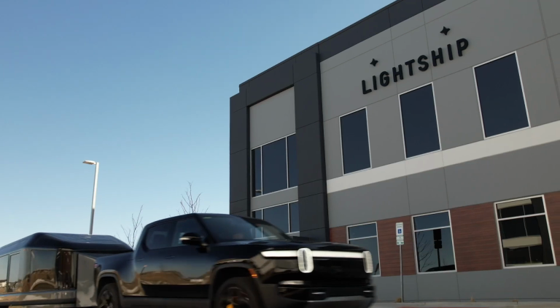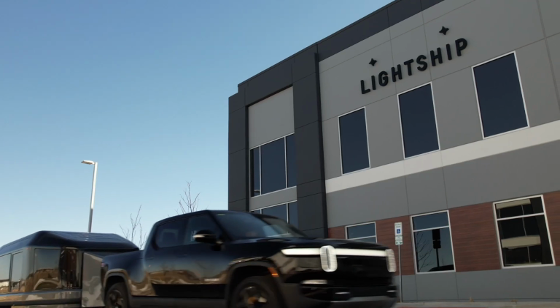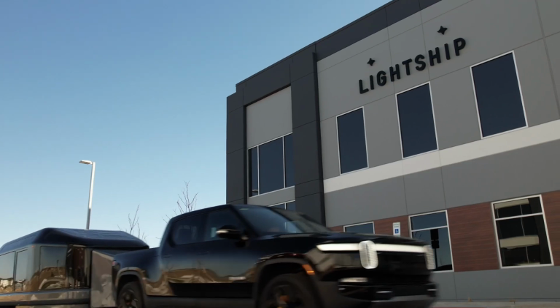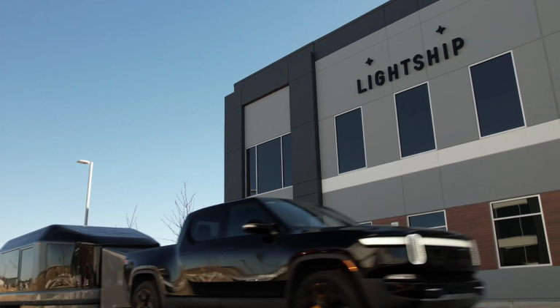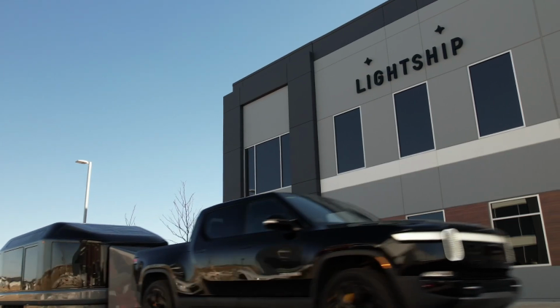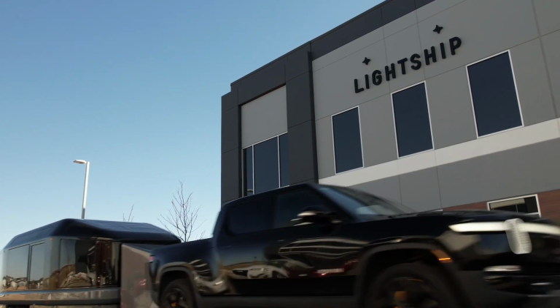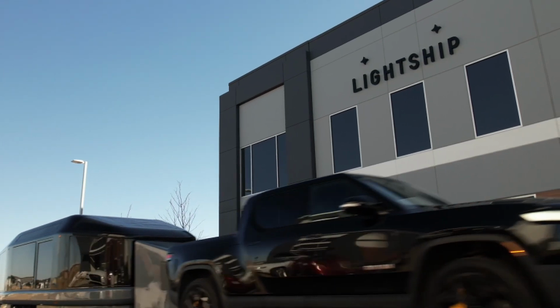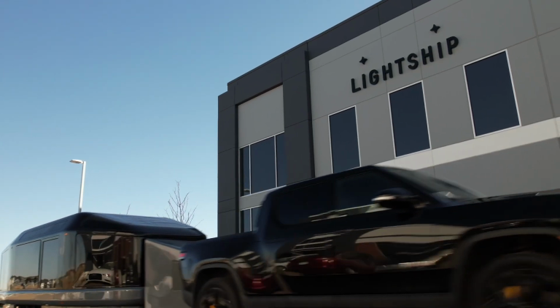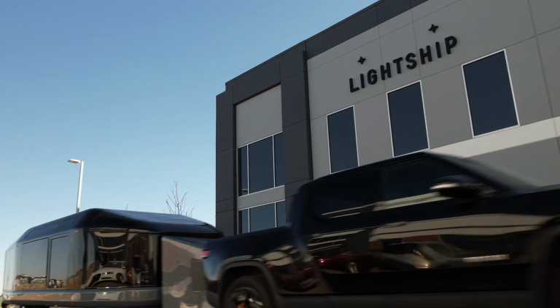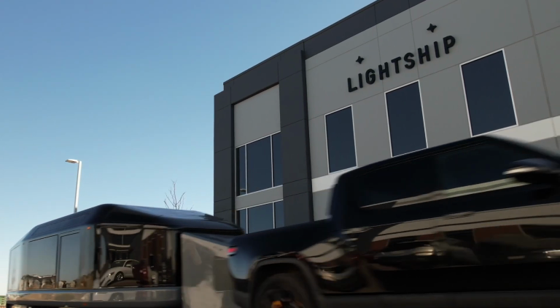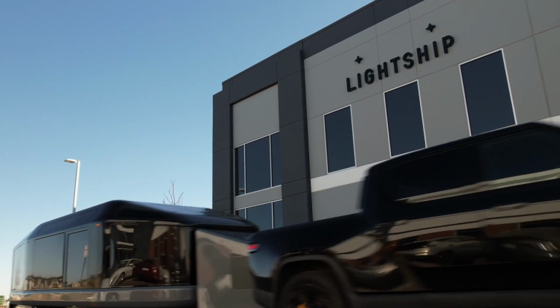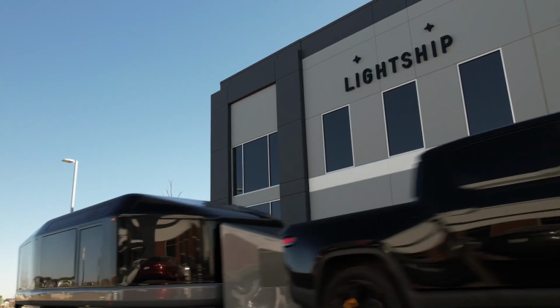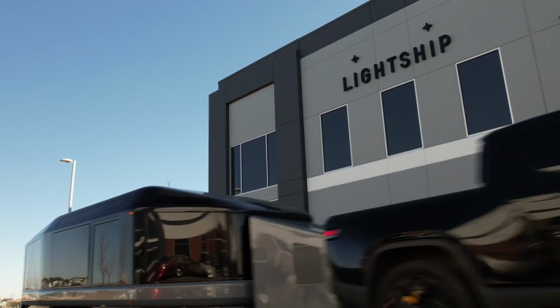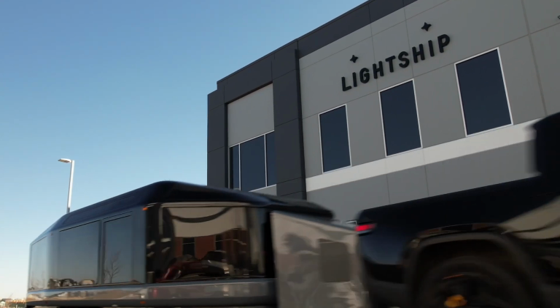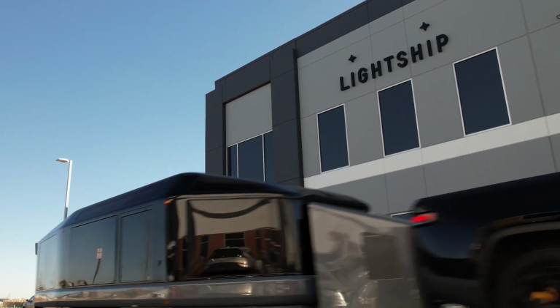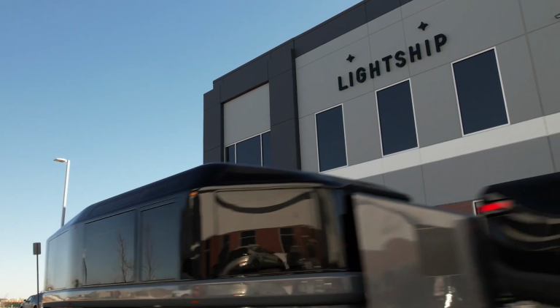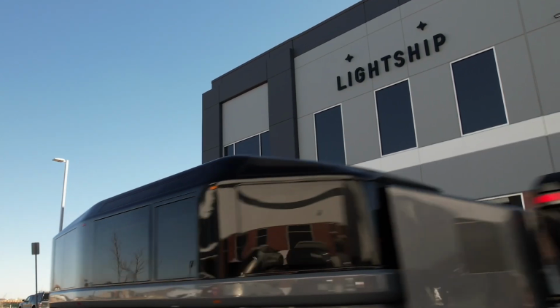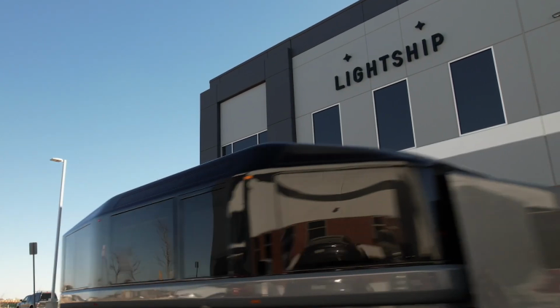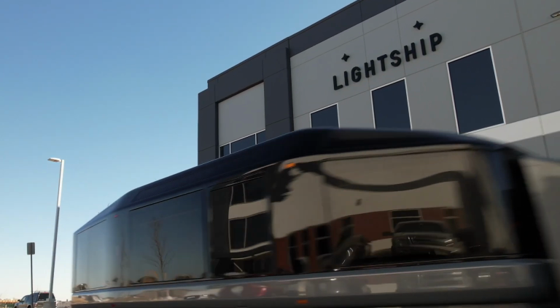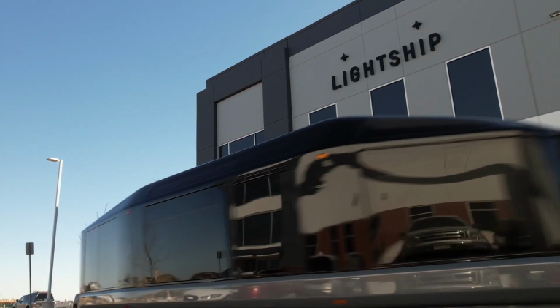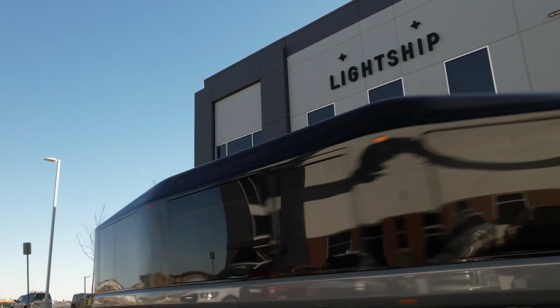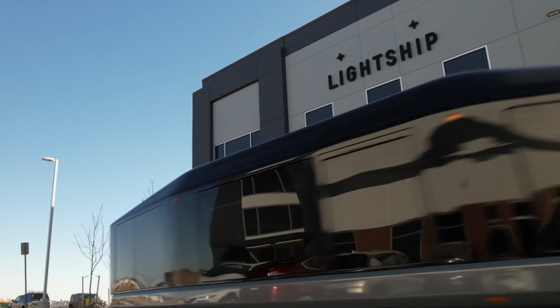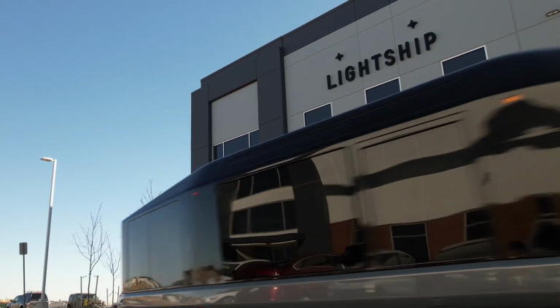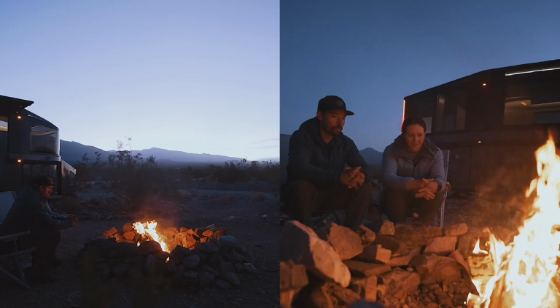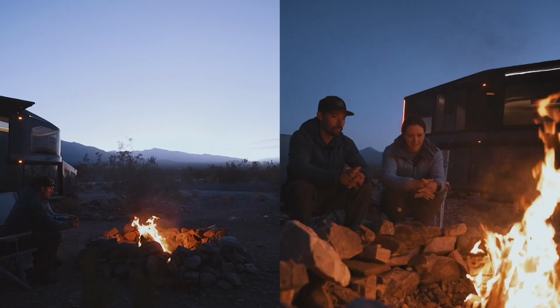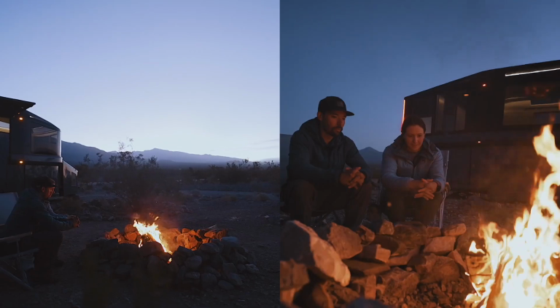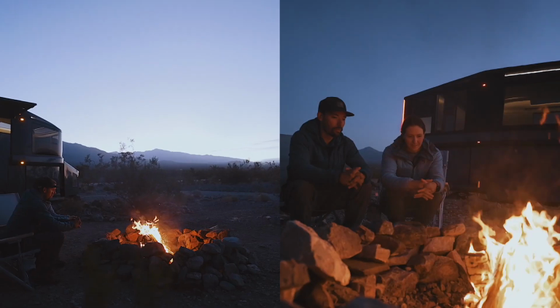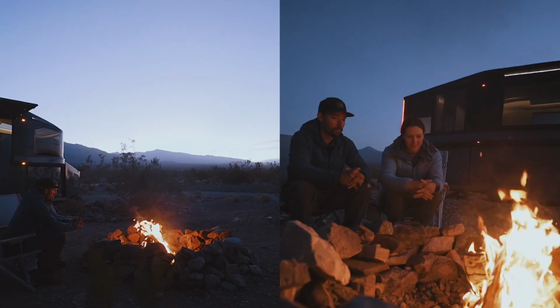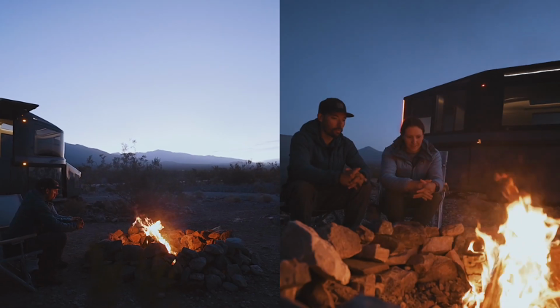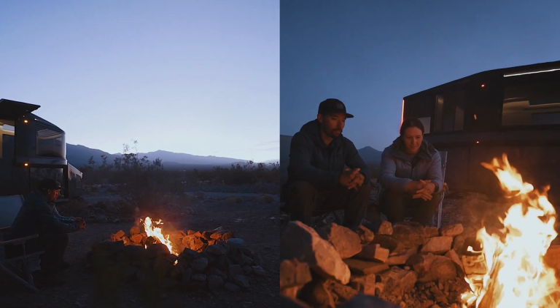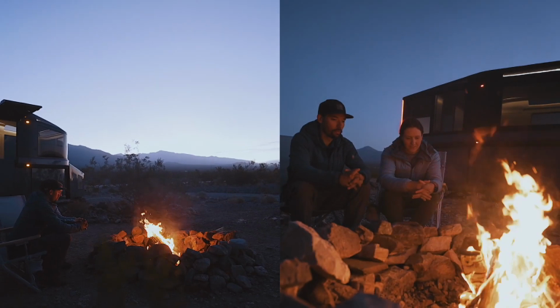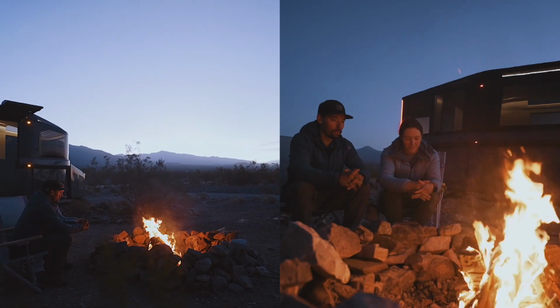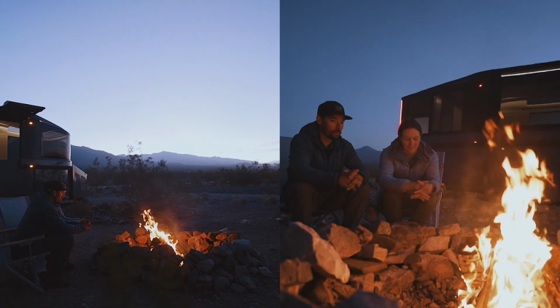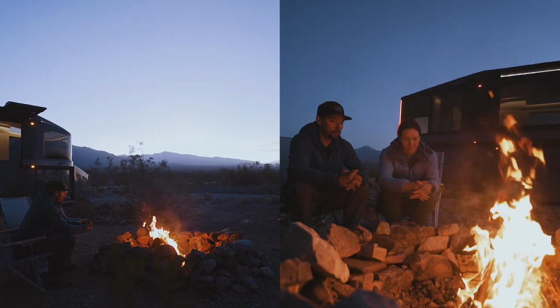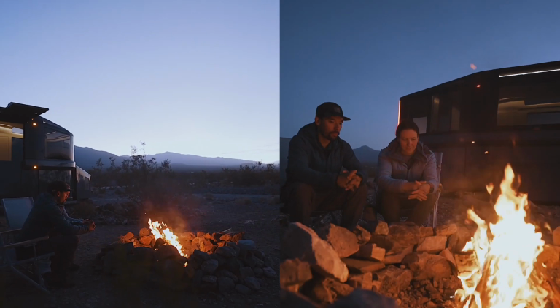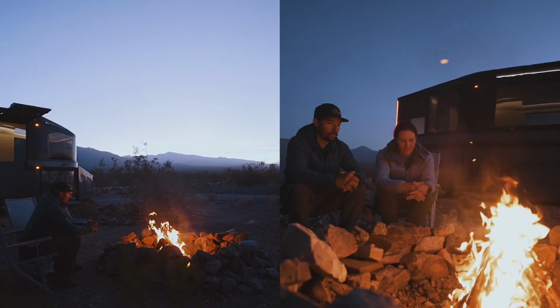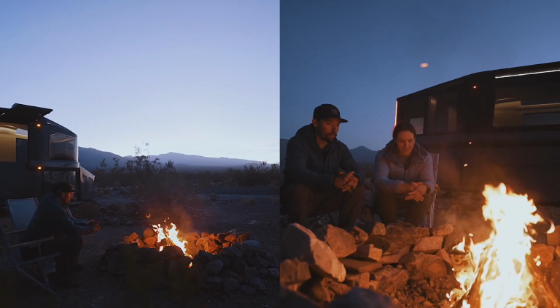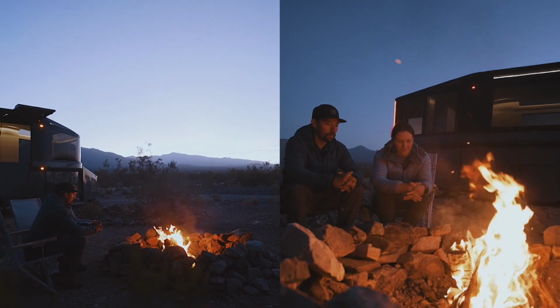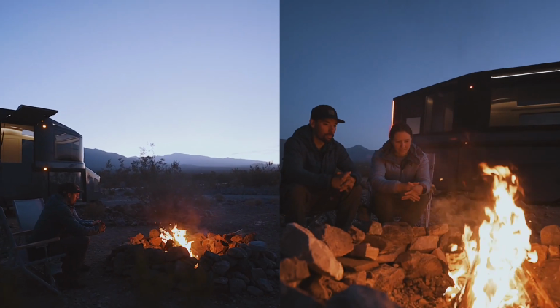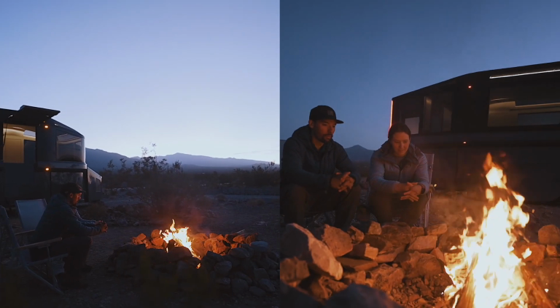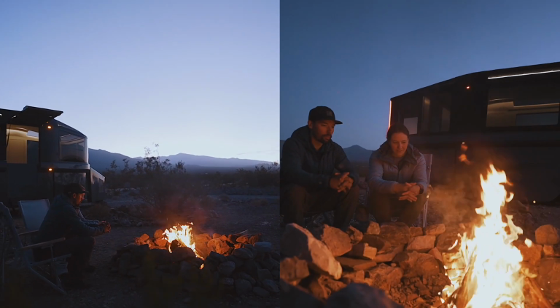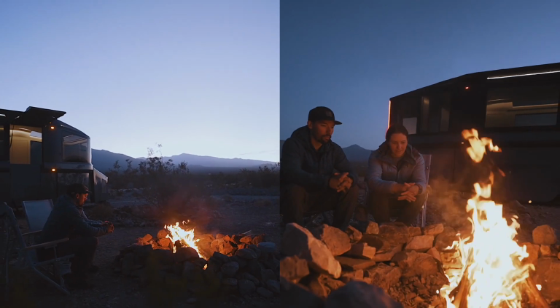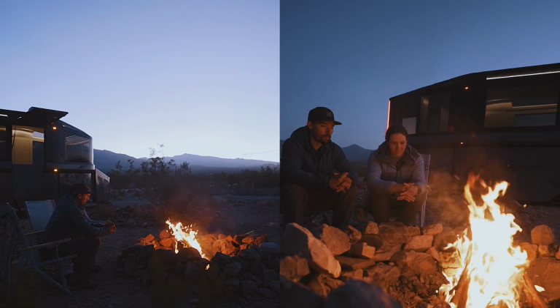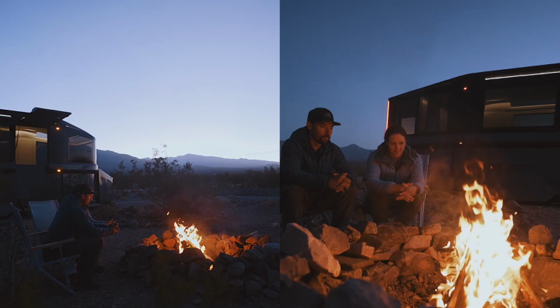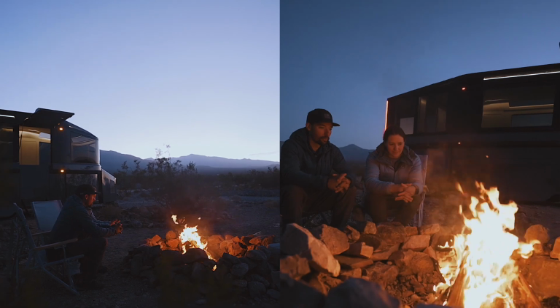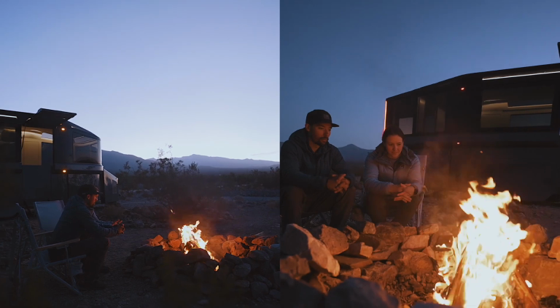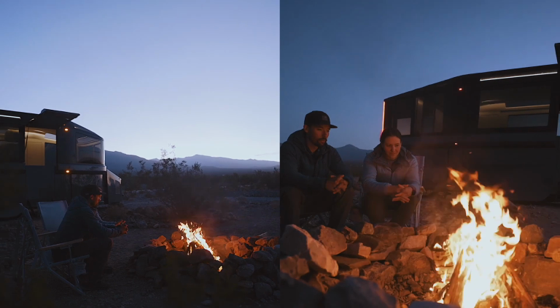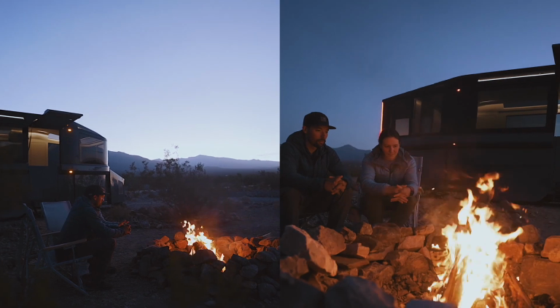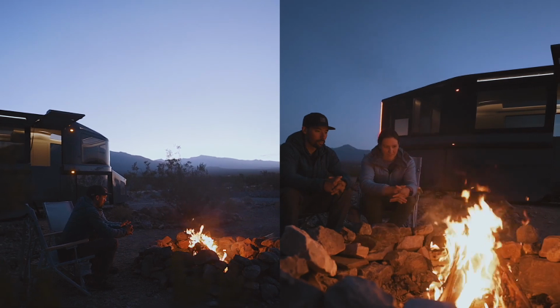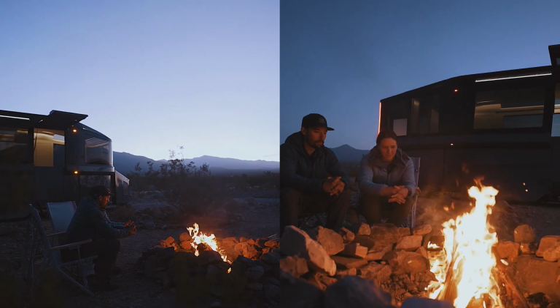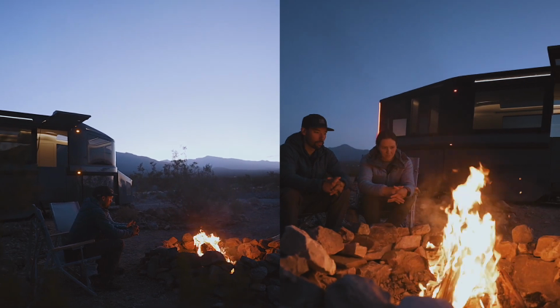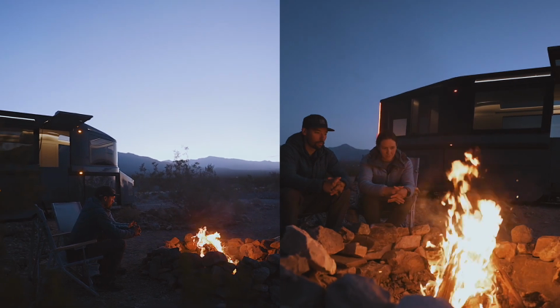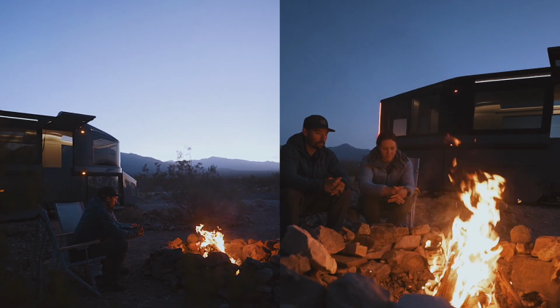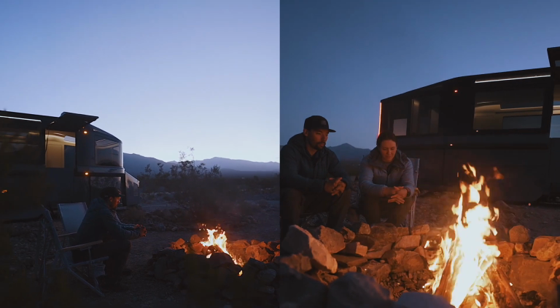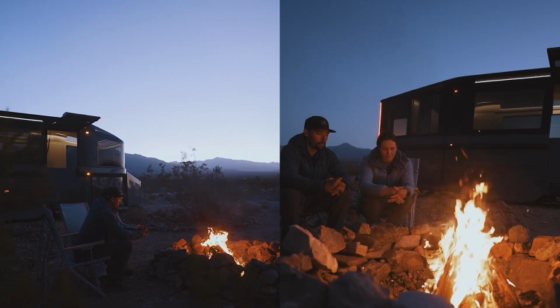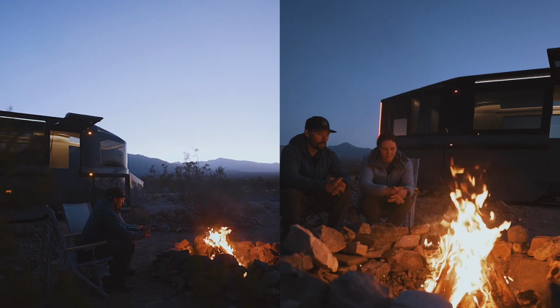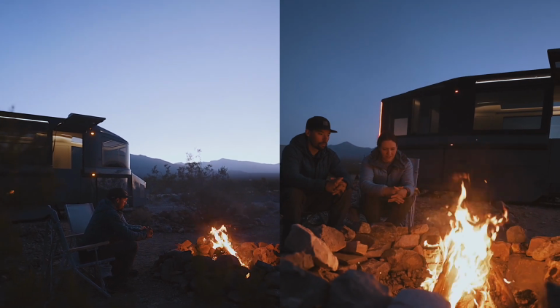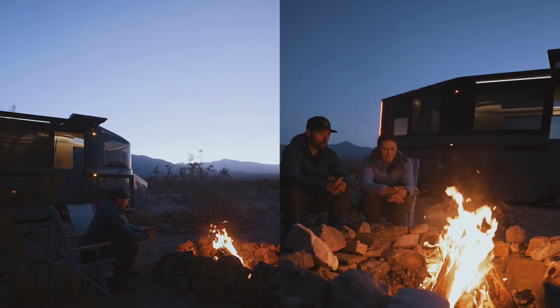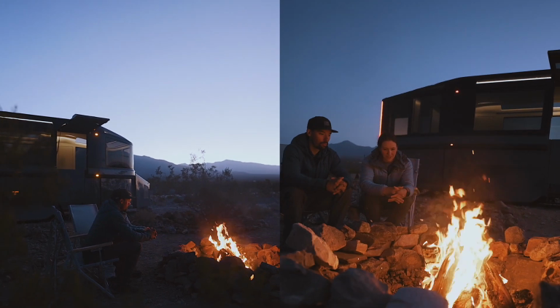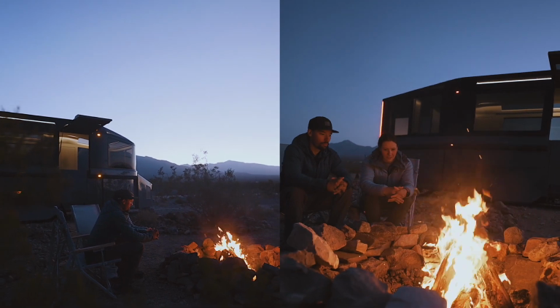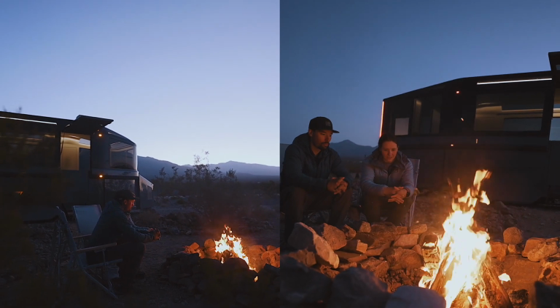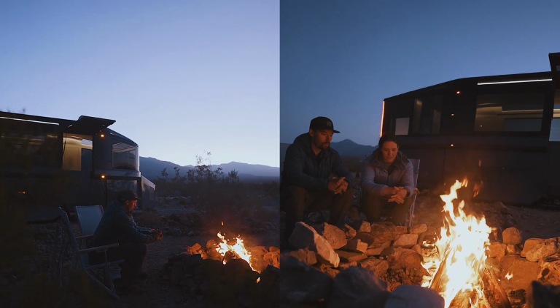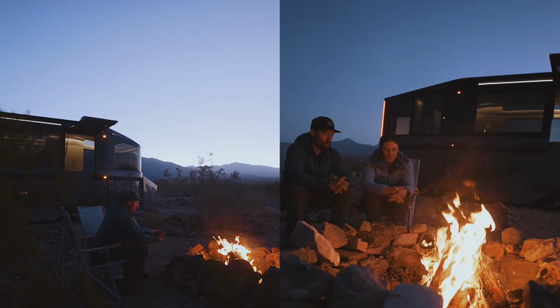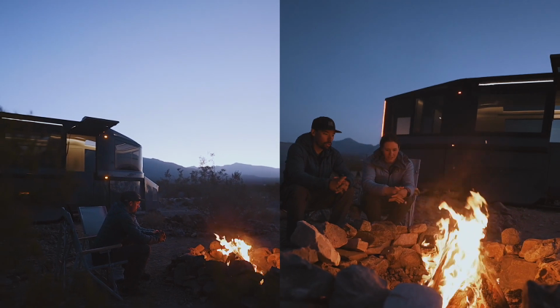Because of how it looks when it's on the road and when it's in the campground, there's nothing else that looks like that.